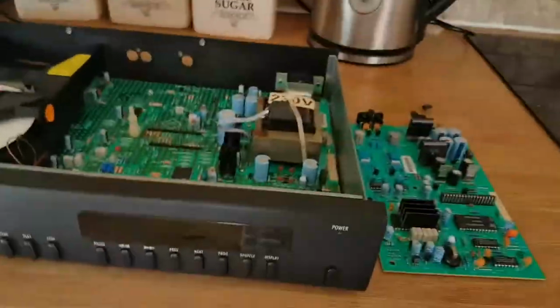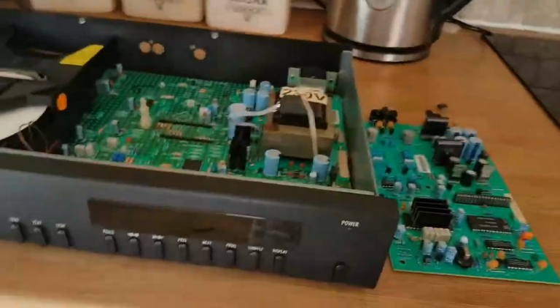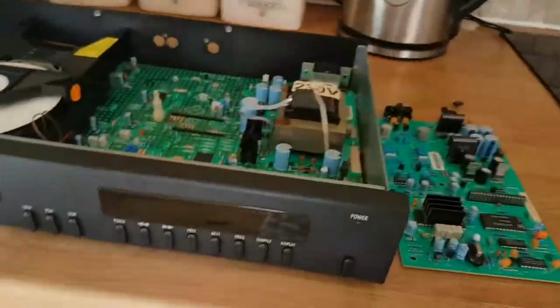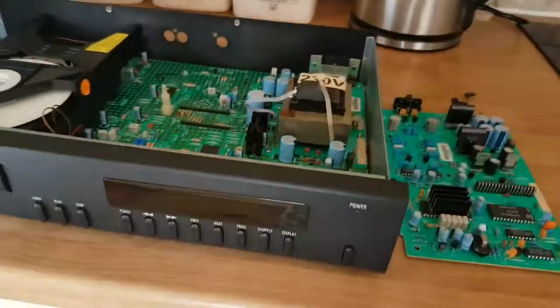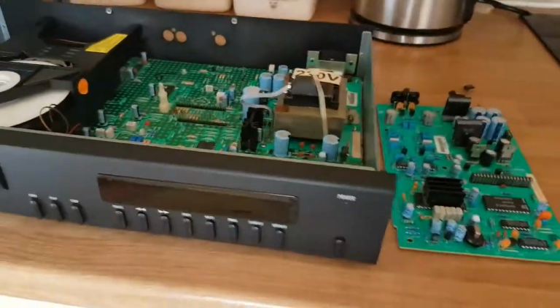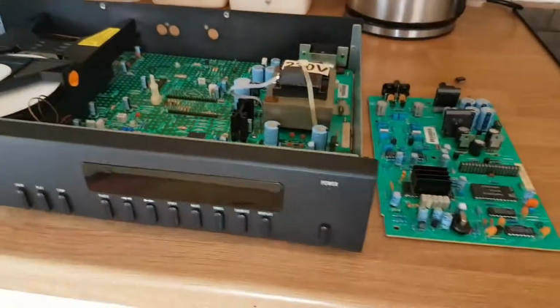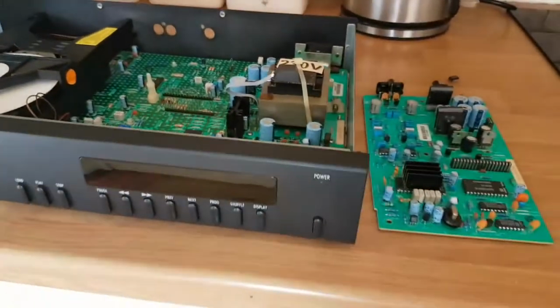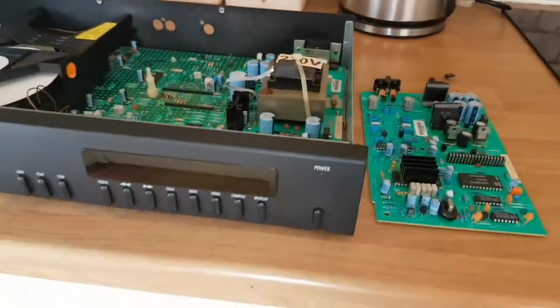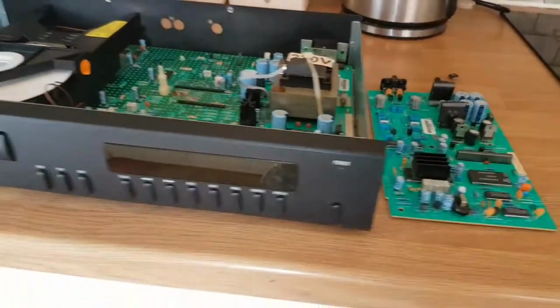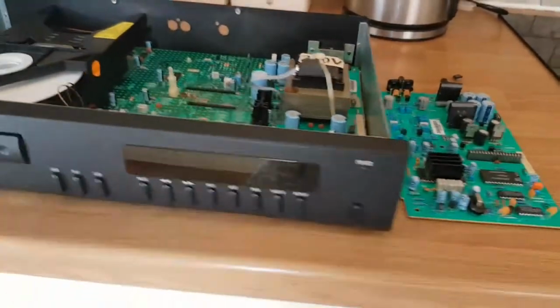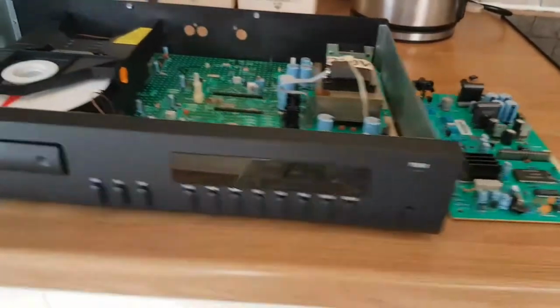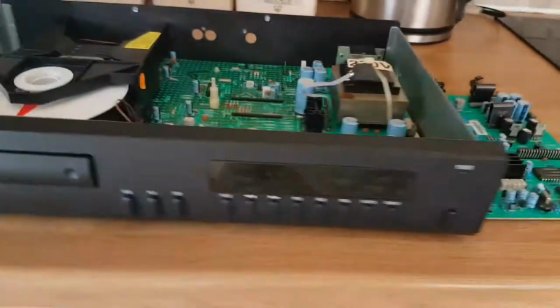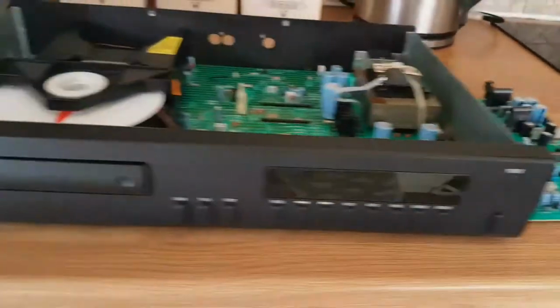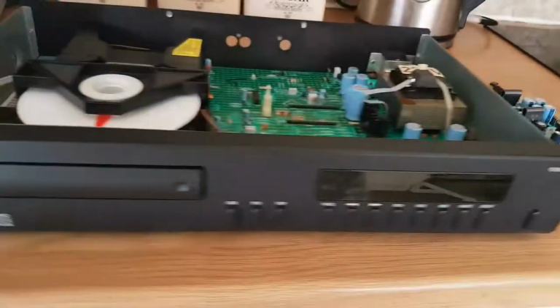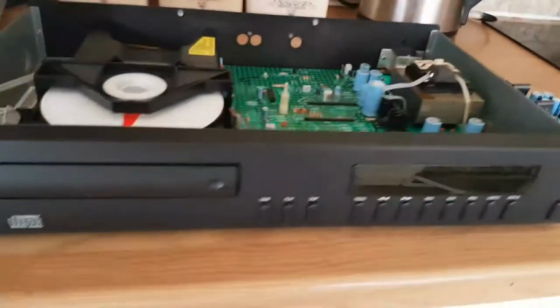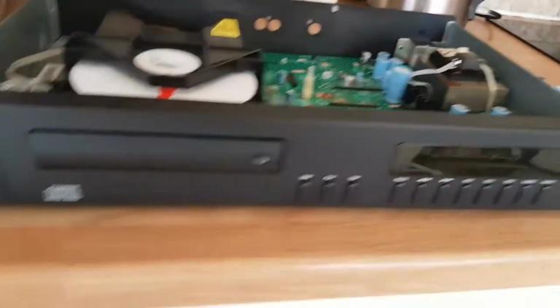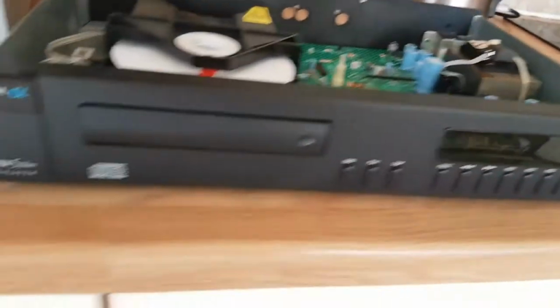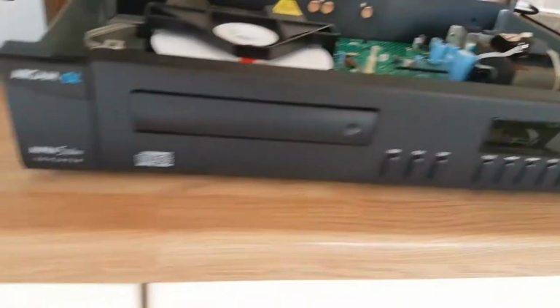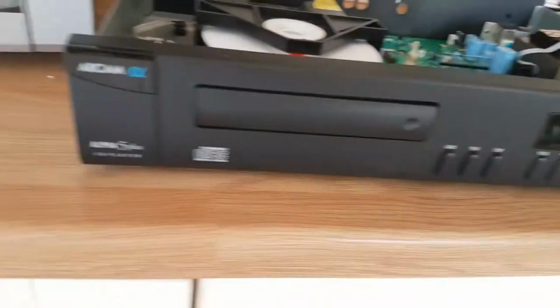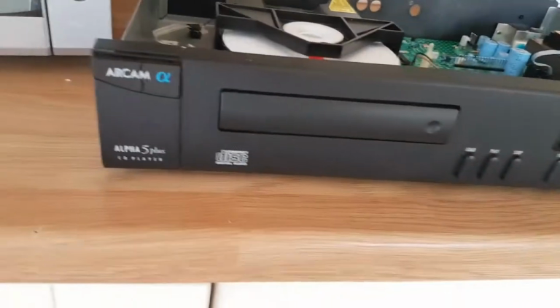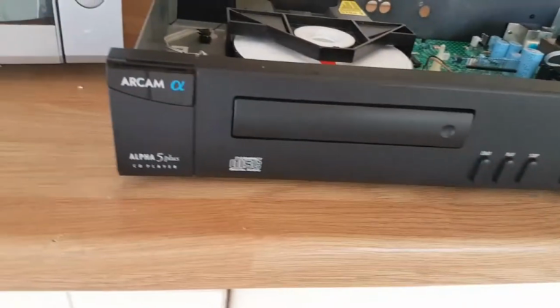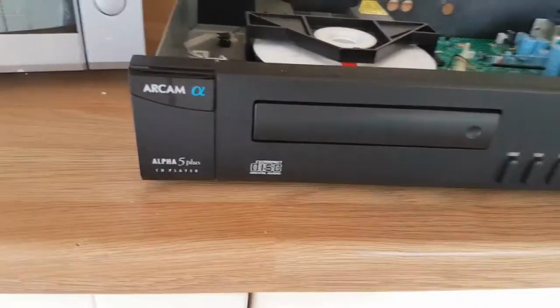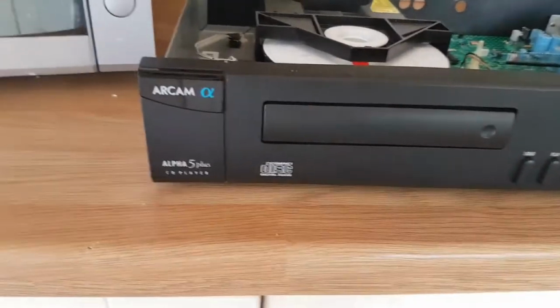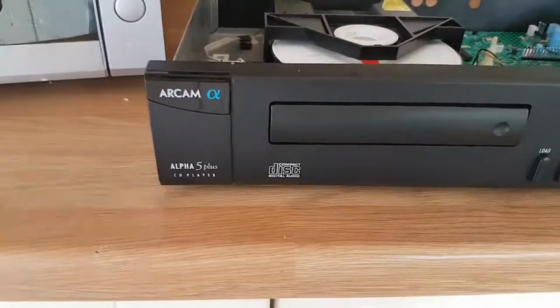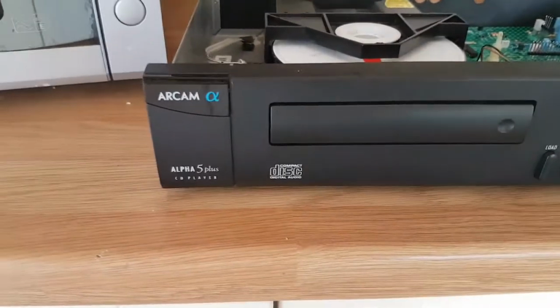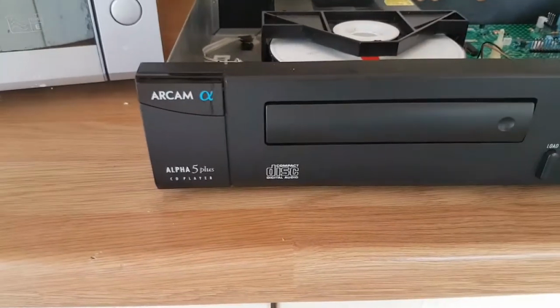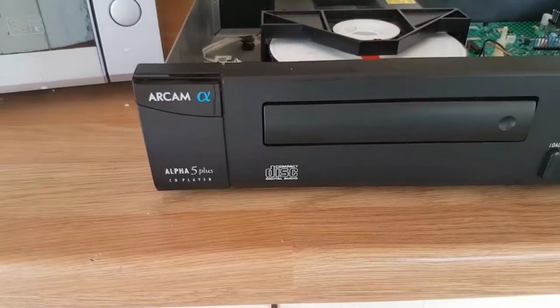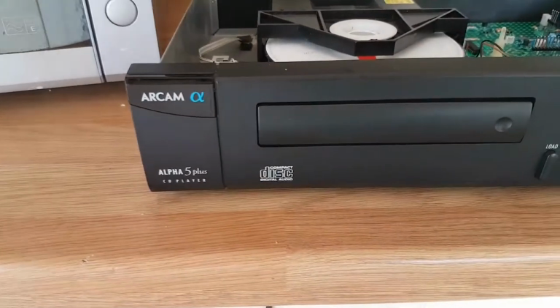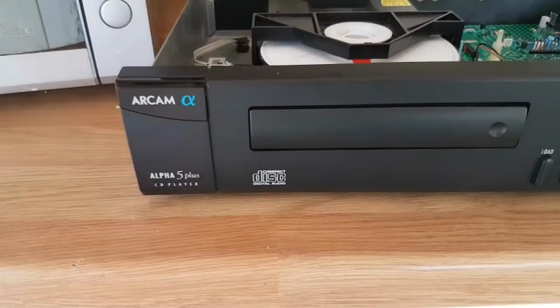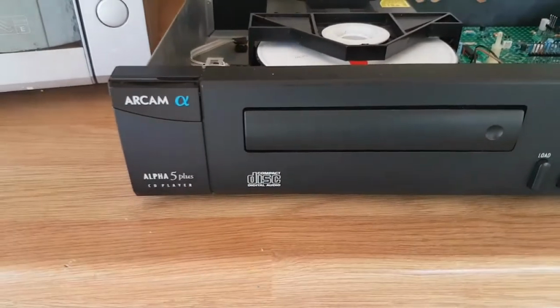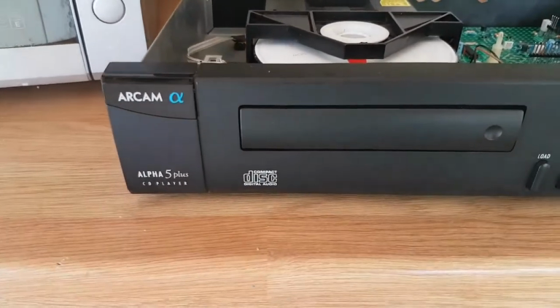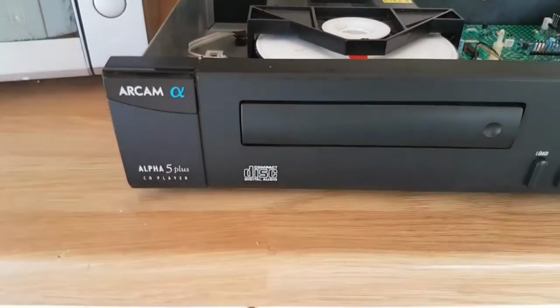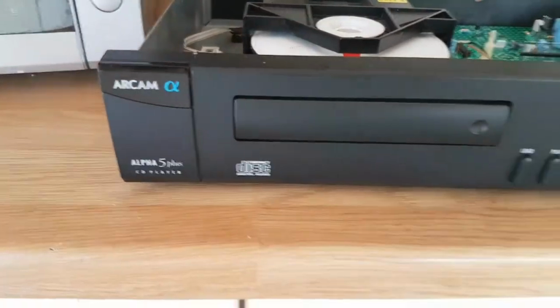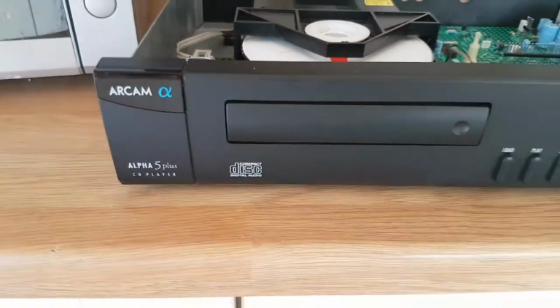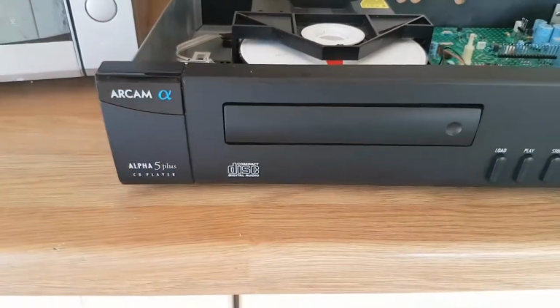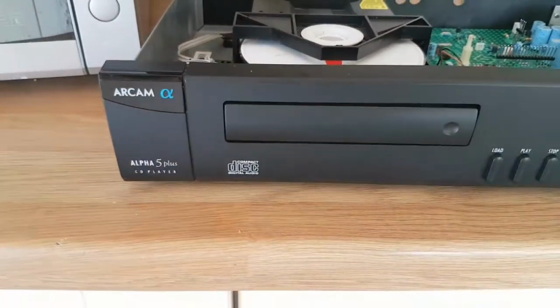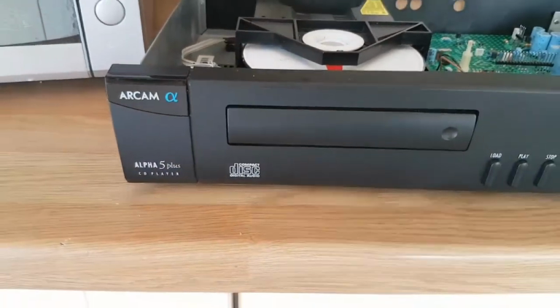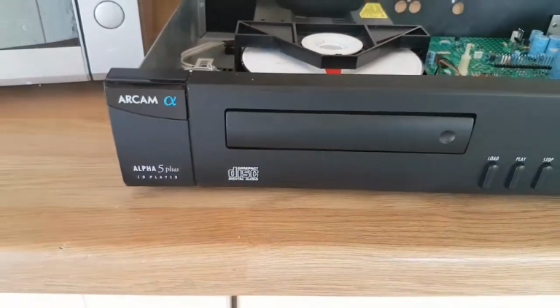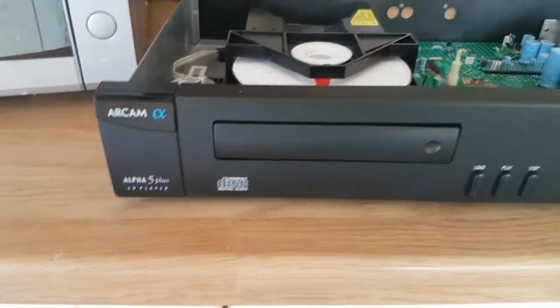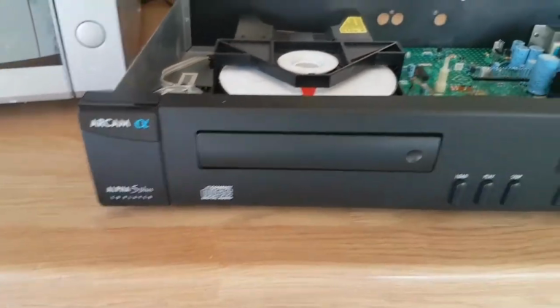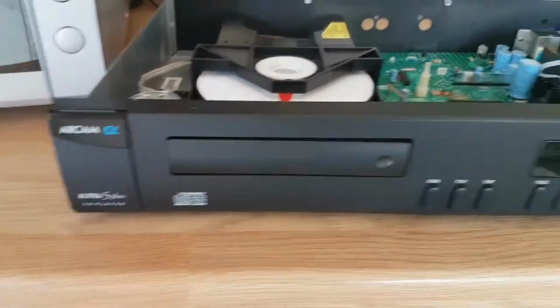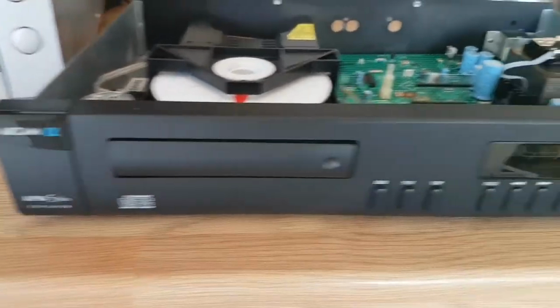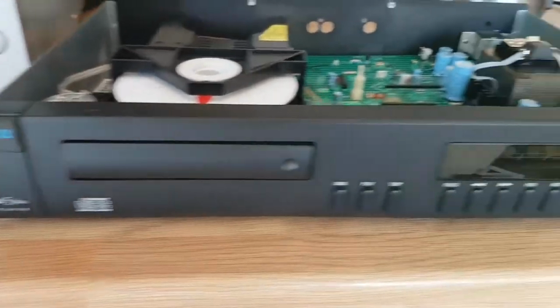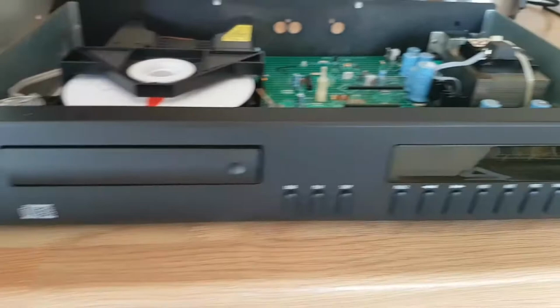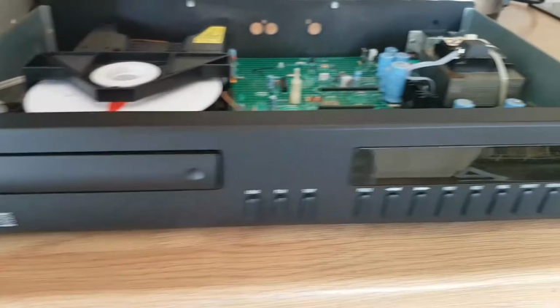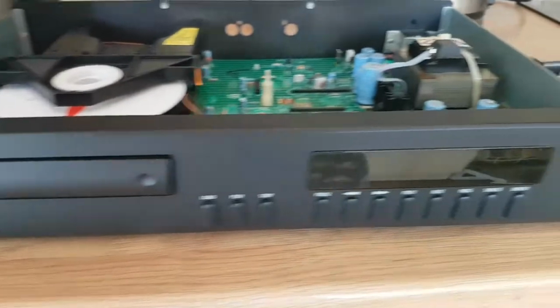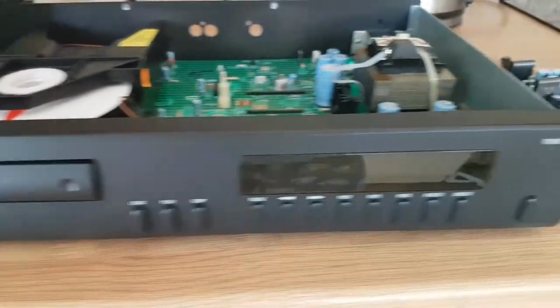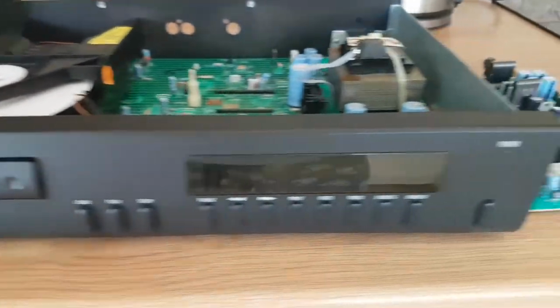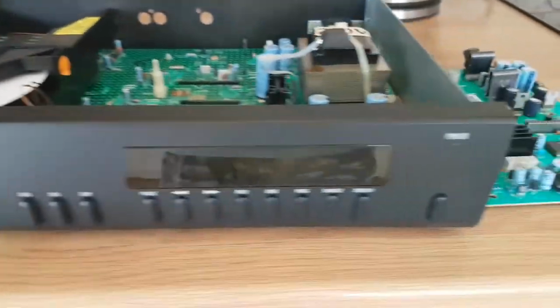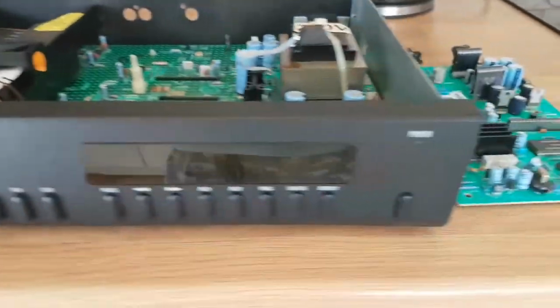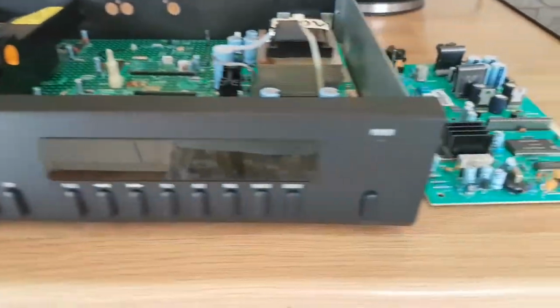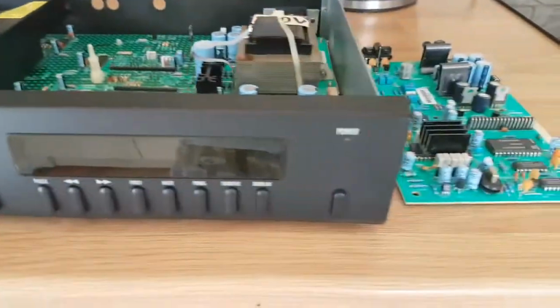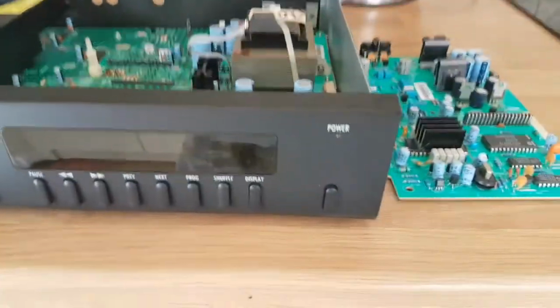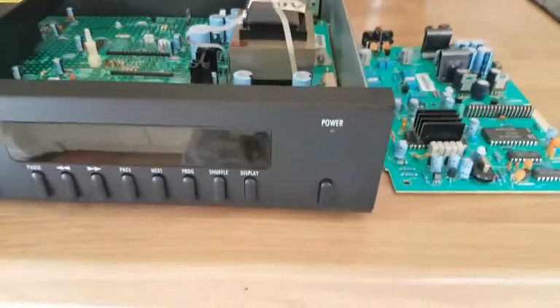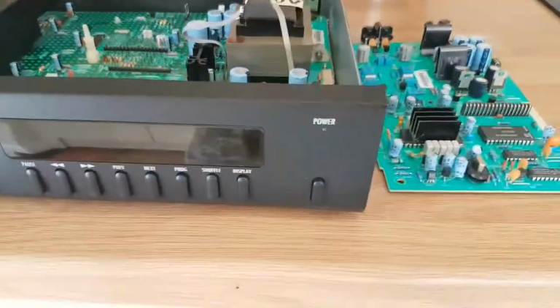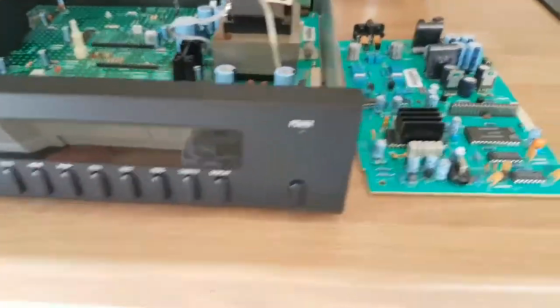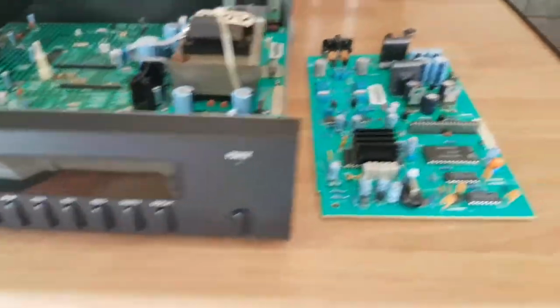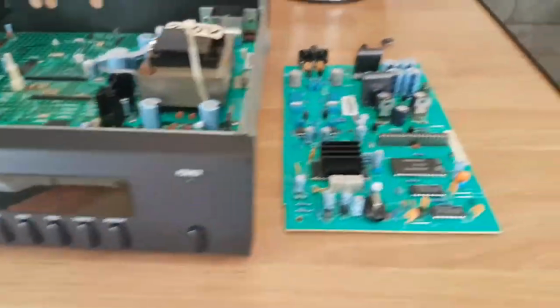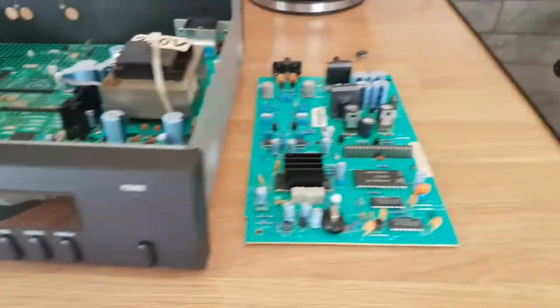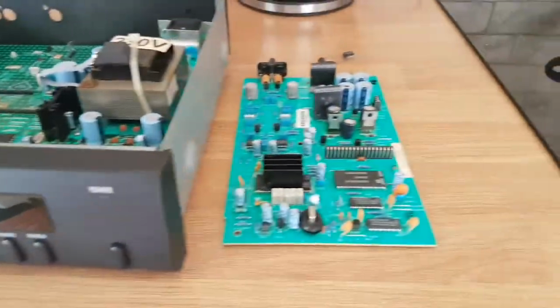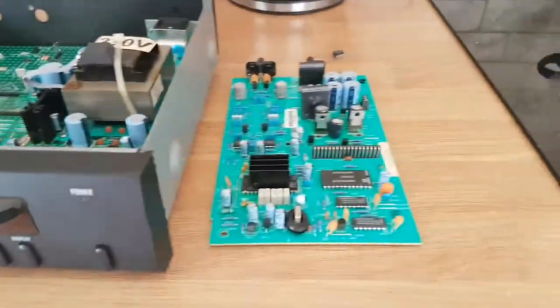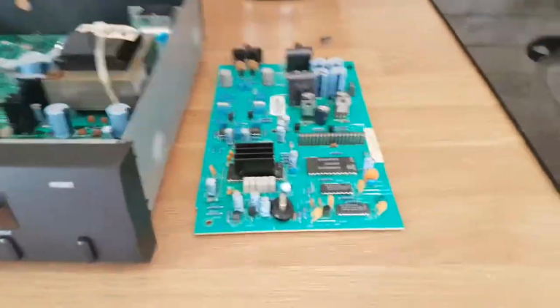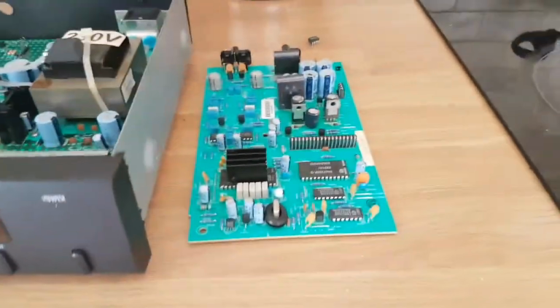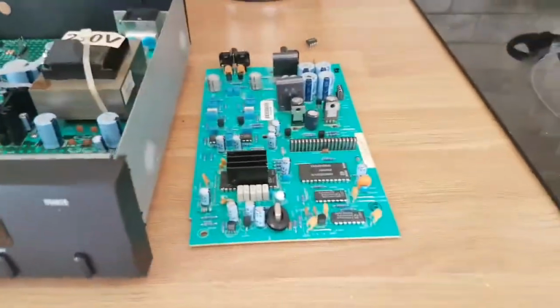Hello everybody, welcome back. Arcam Alpha 5 Plus CD player — absolutely fantastic, absolutely love it.